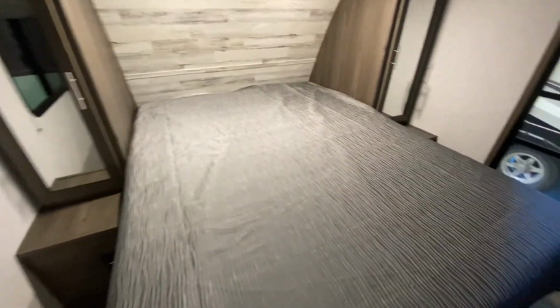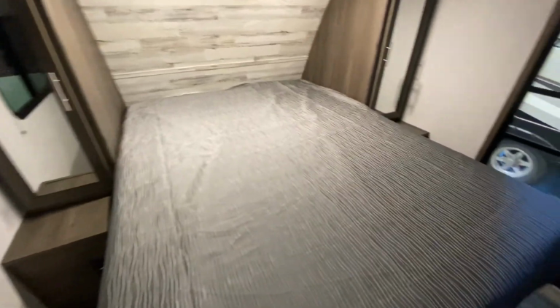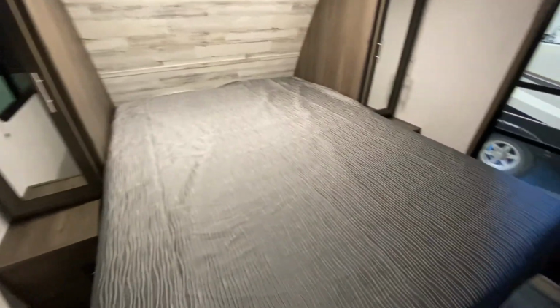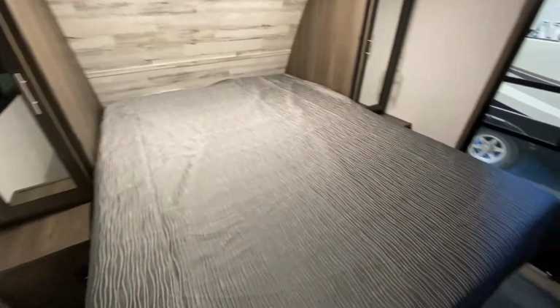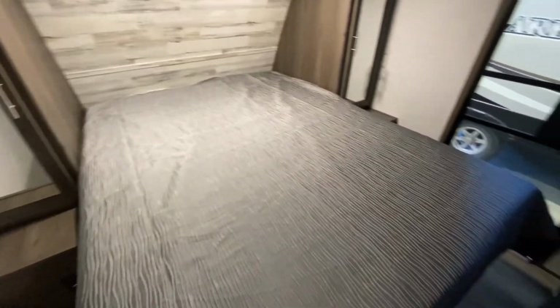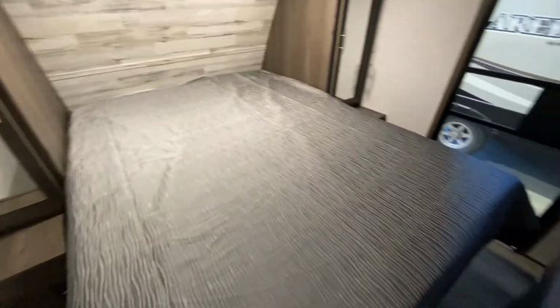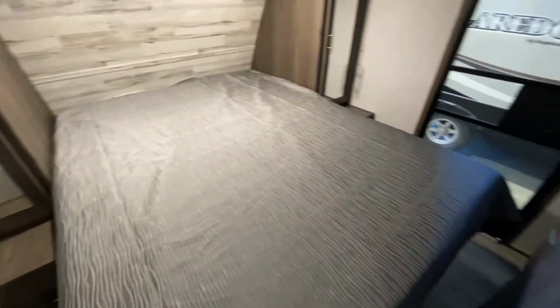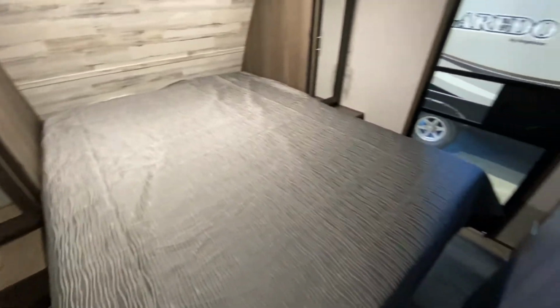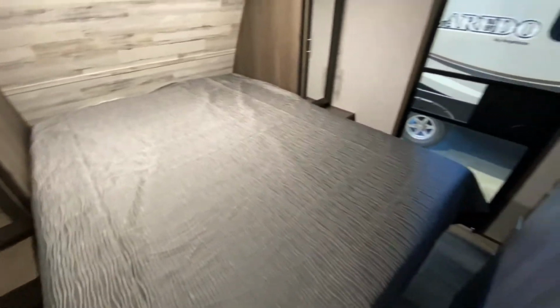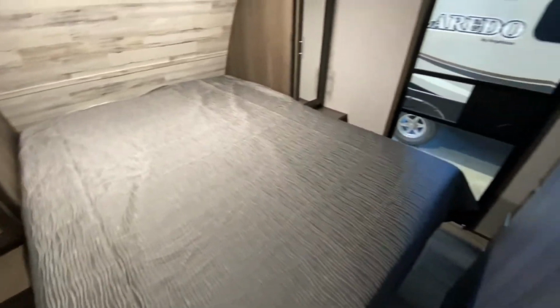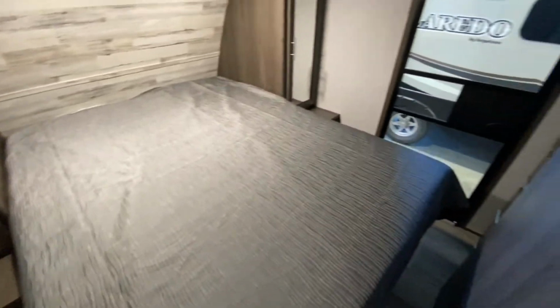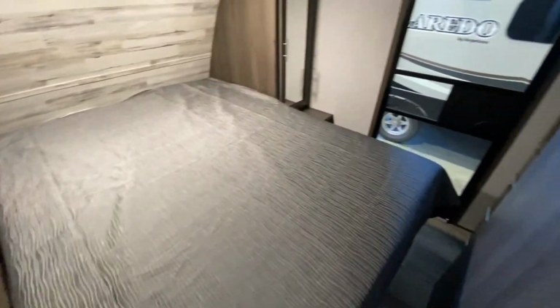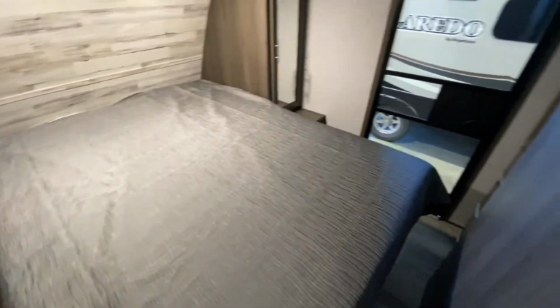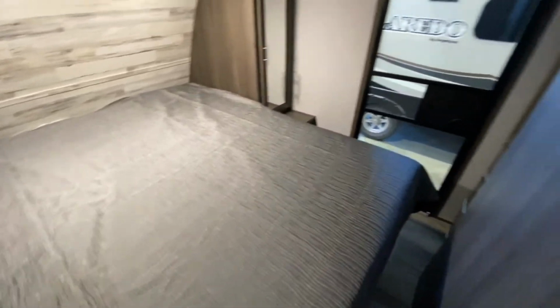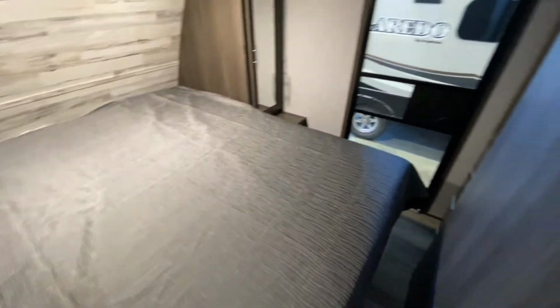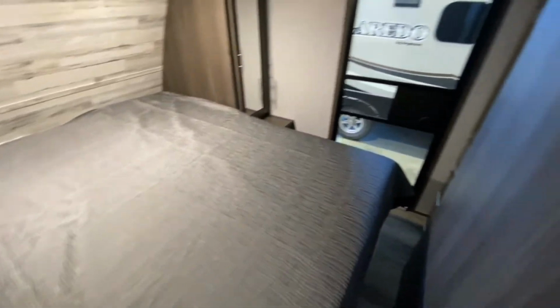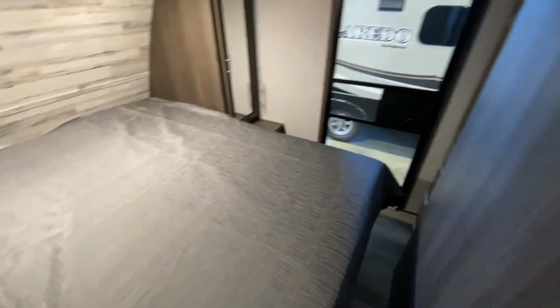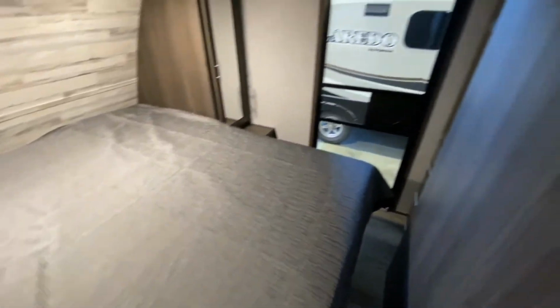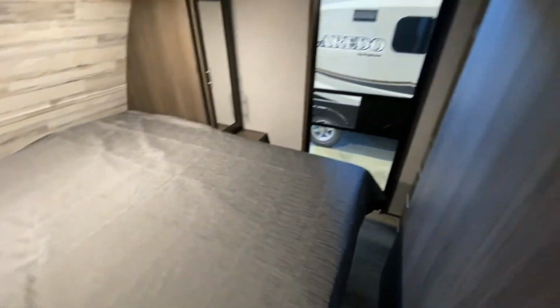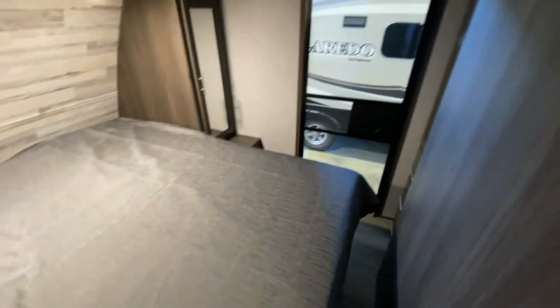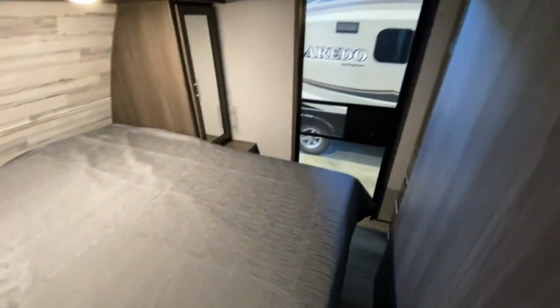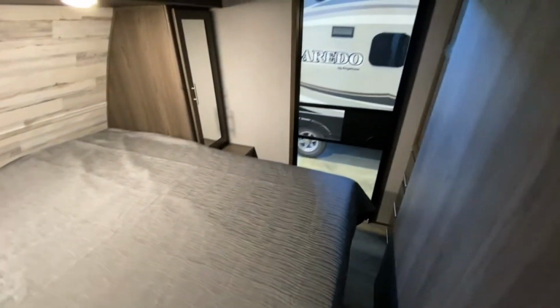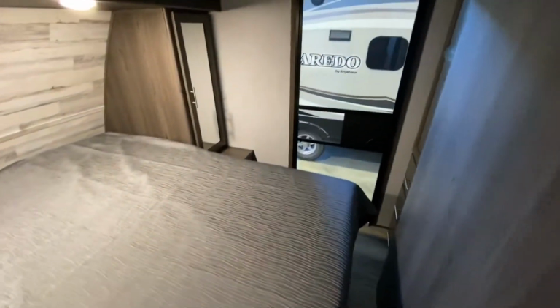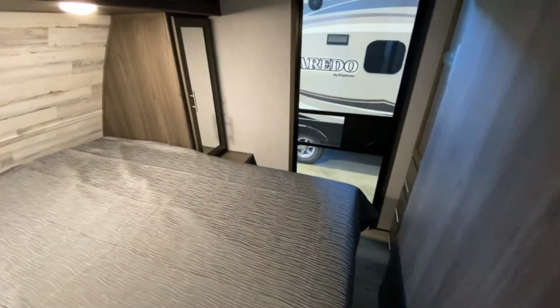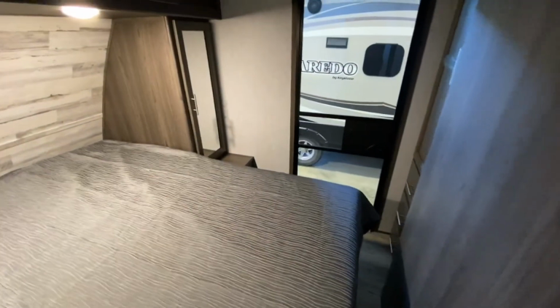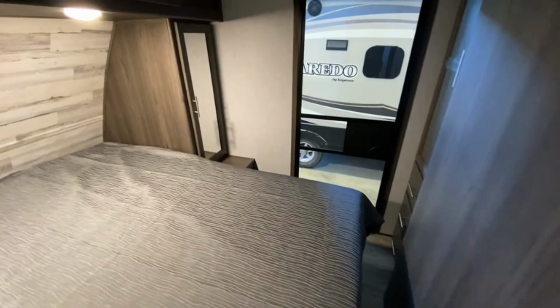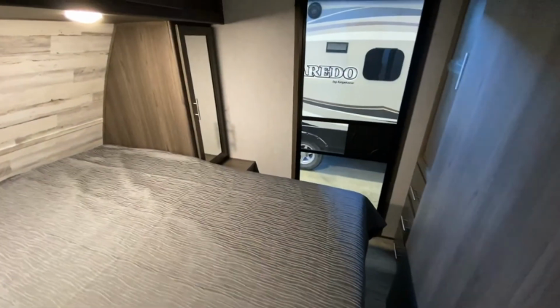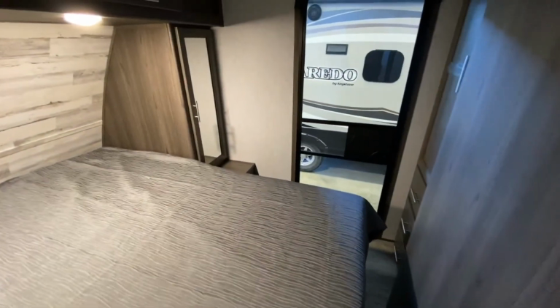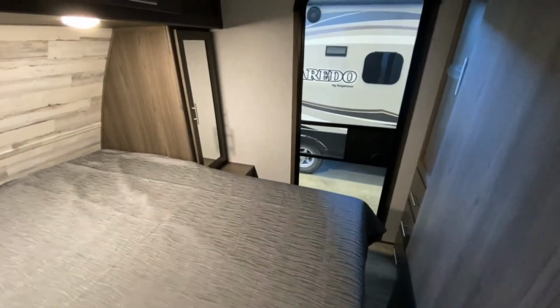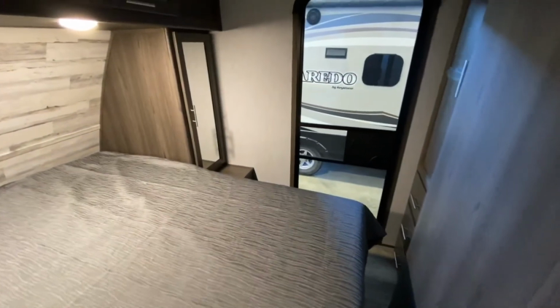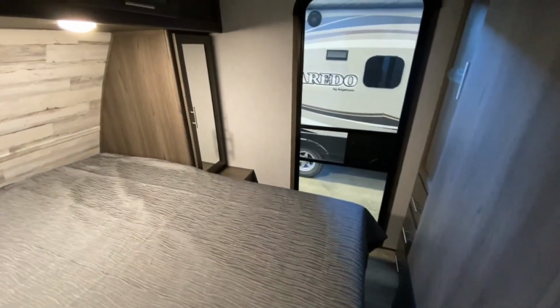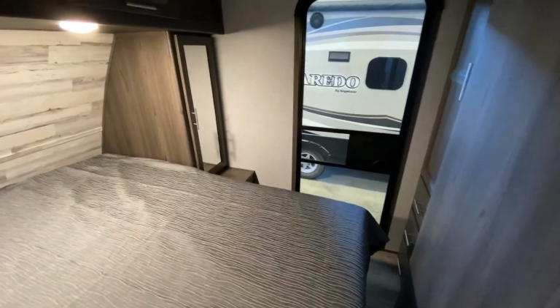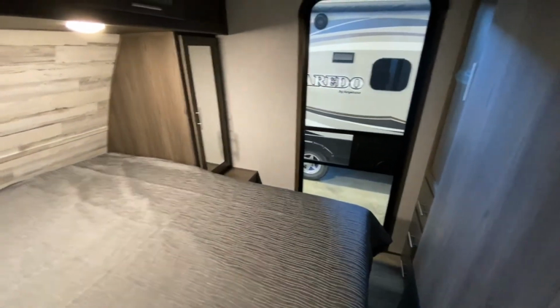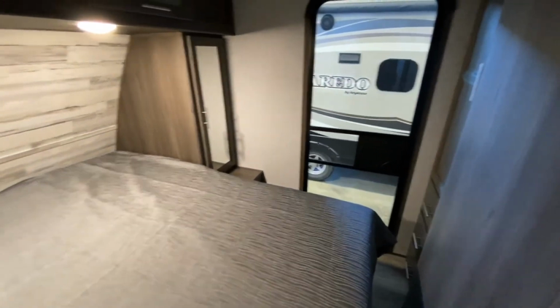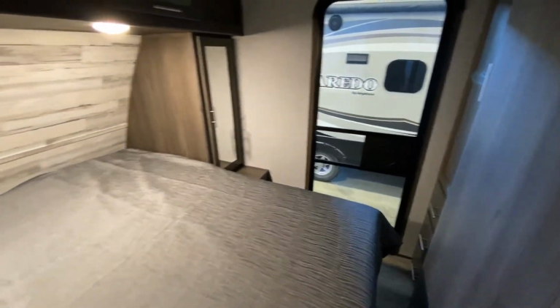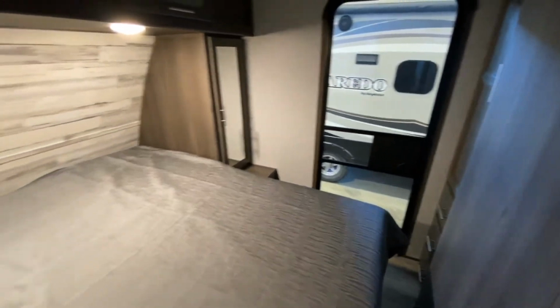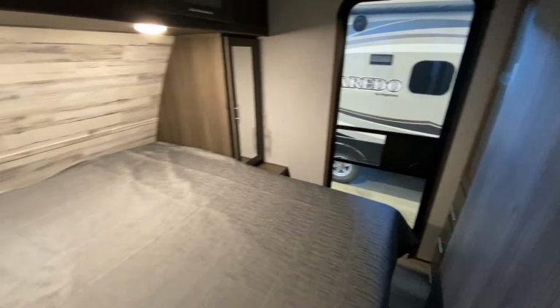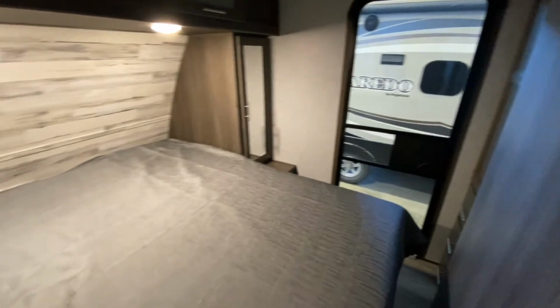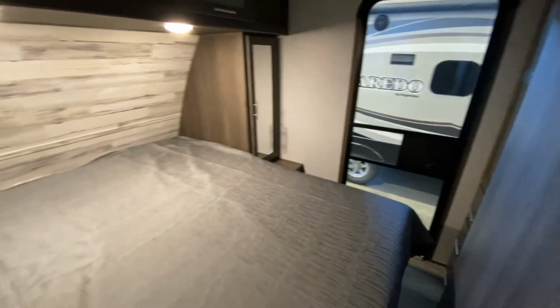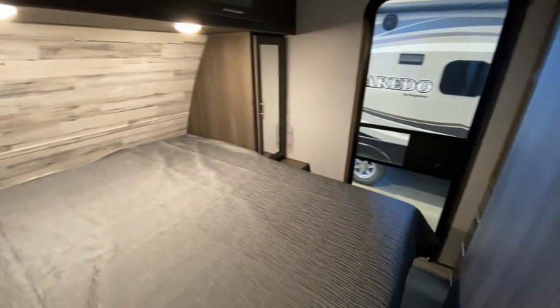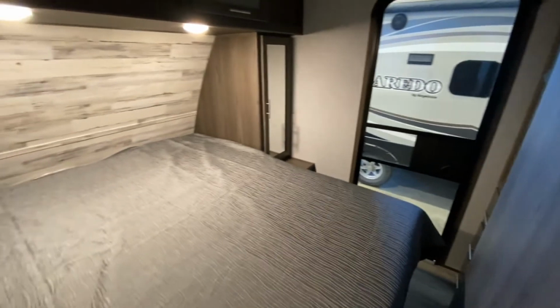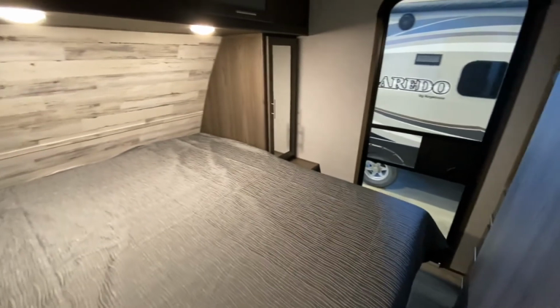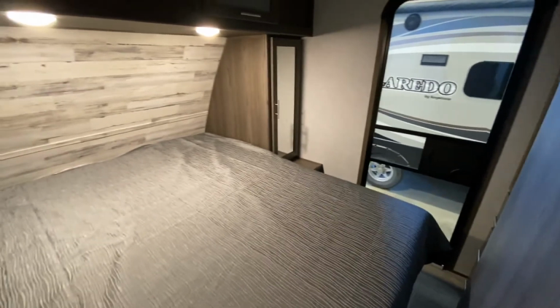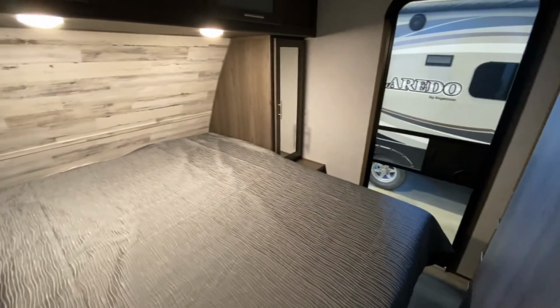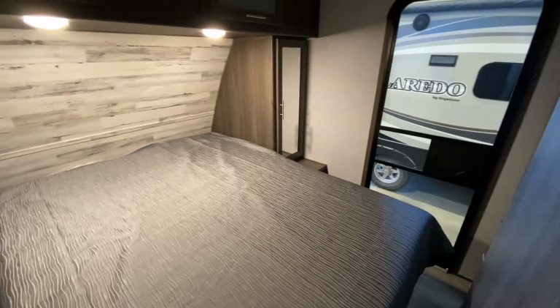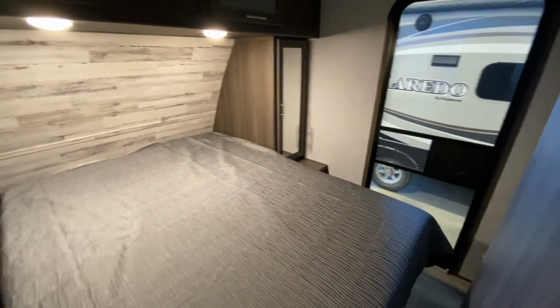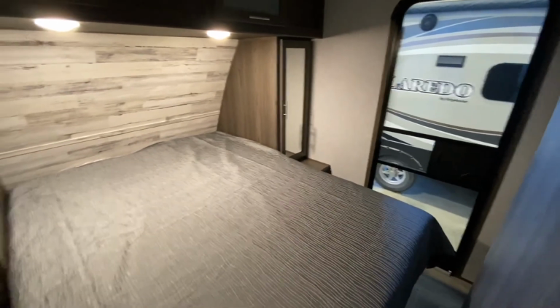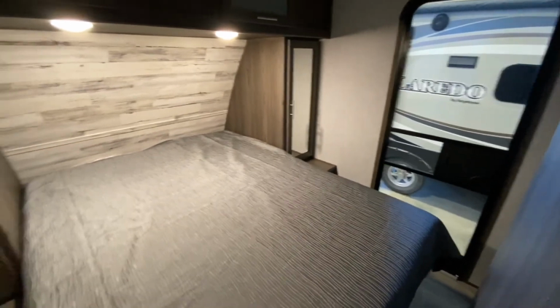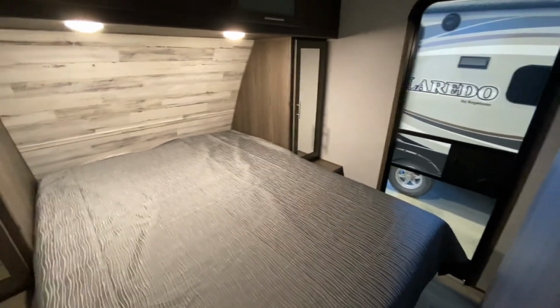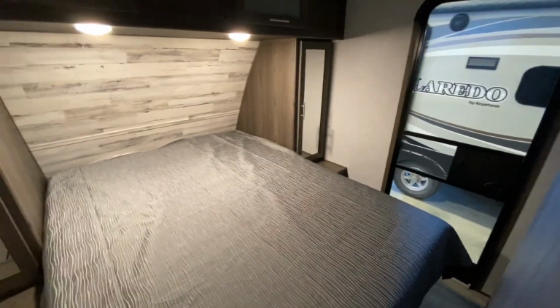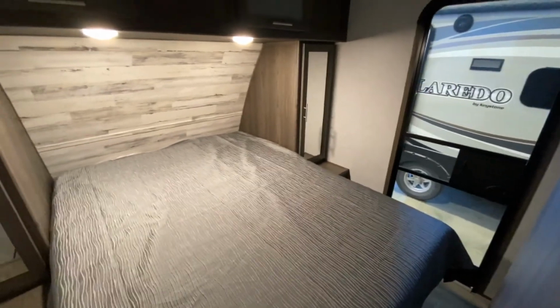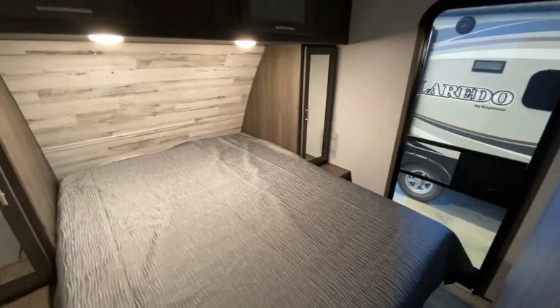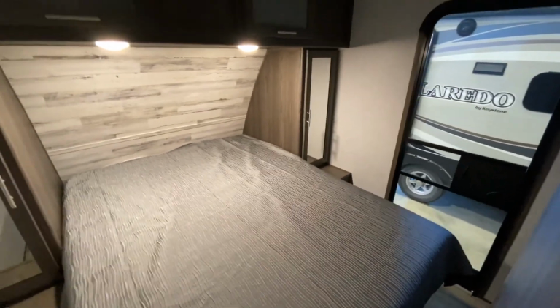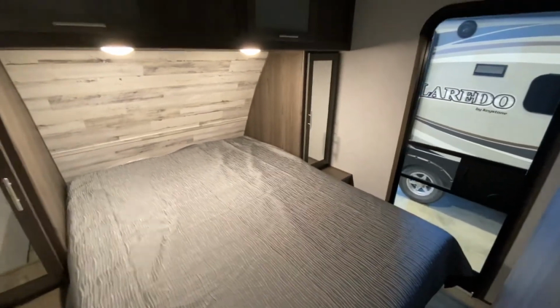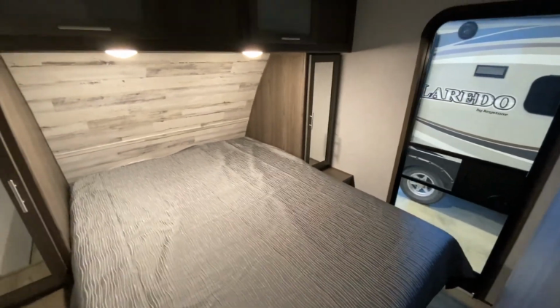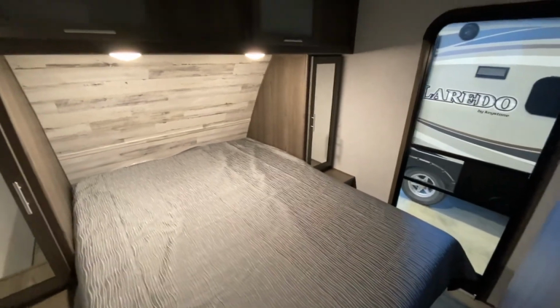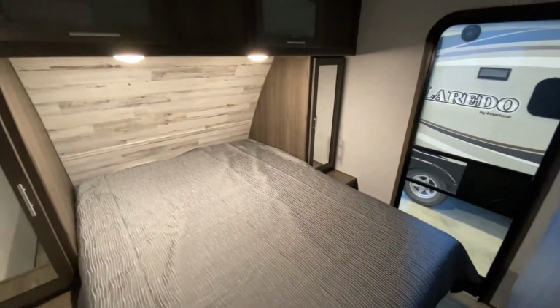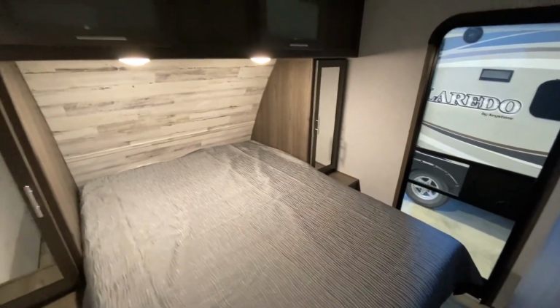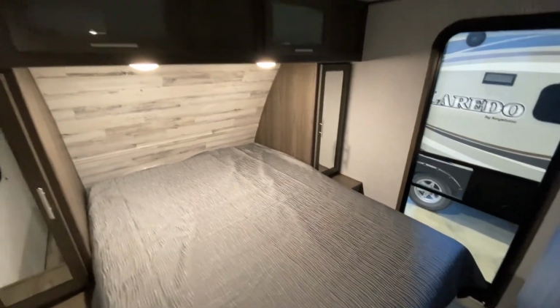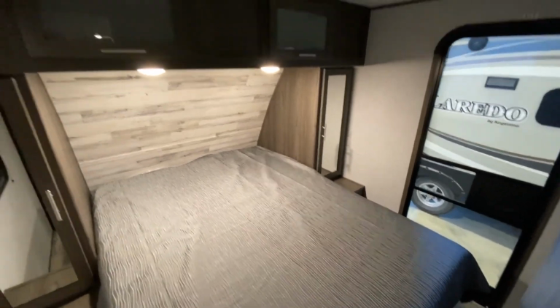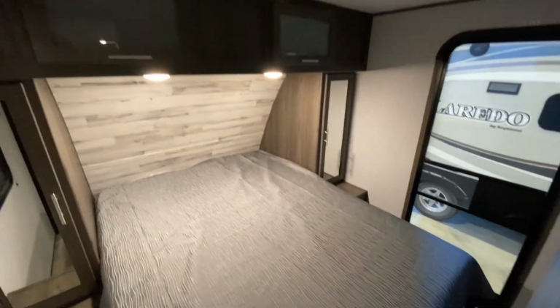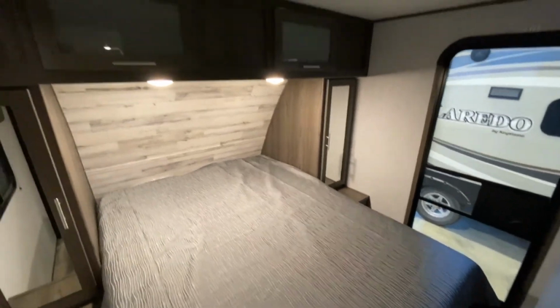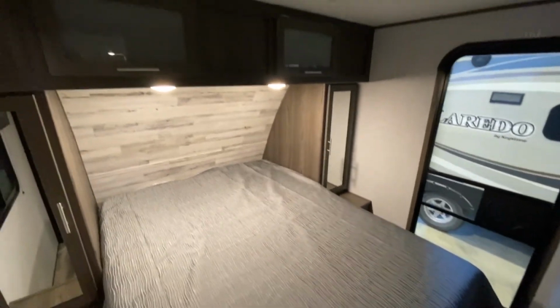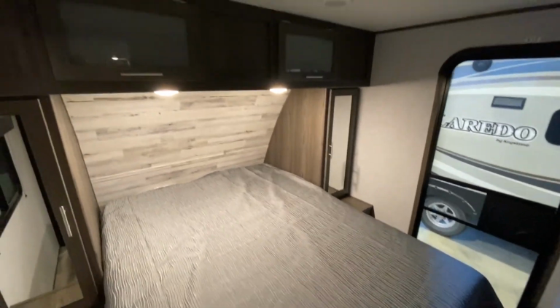There's your bedroom, and there's the second door. On either side of the bed you have a large wardrobe with more storage.